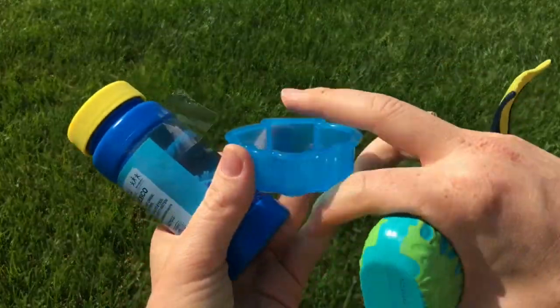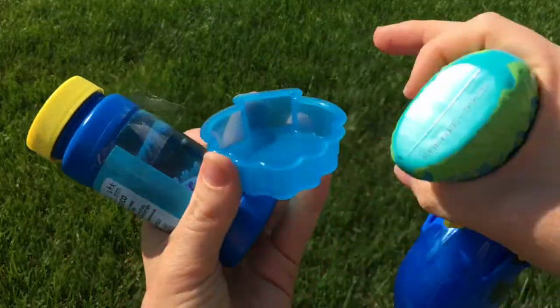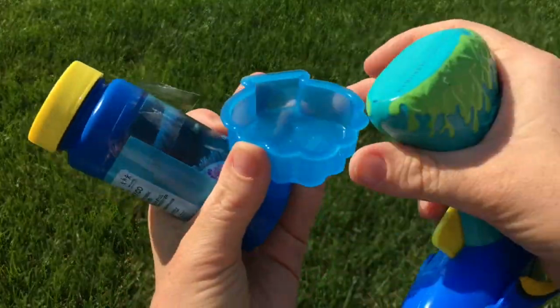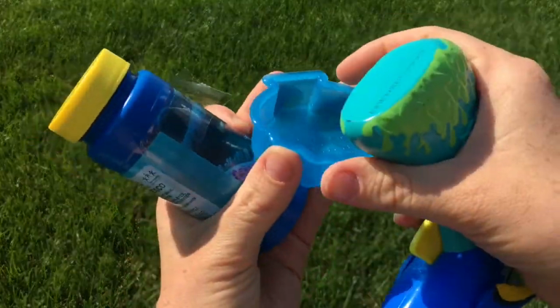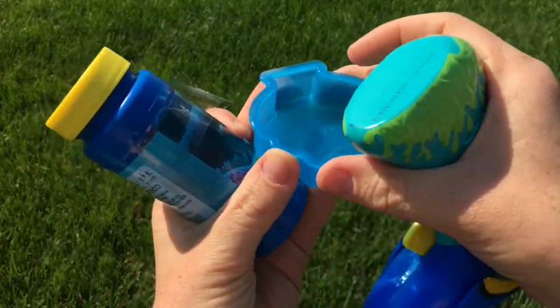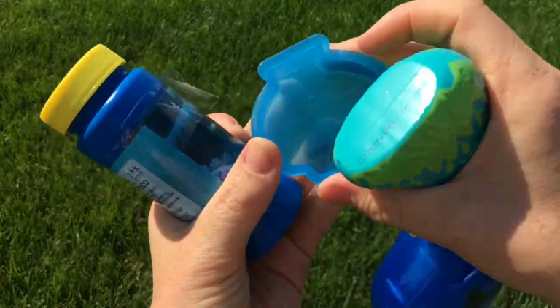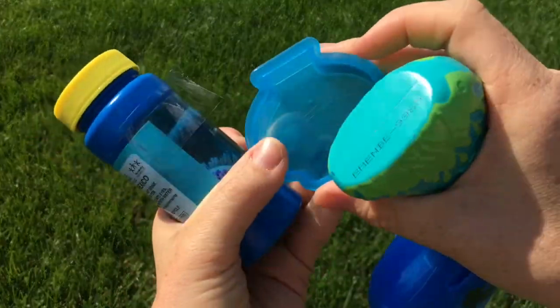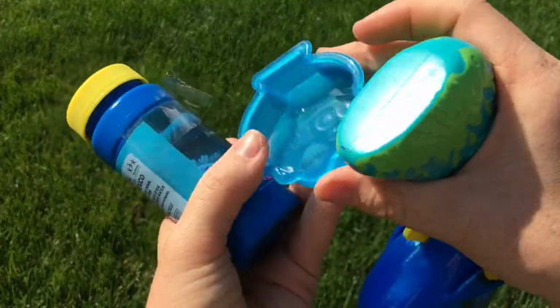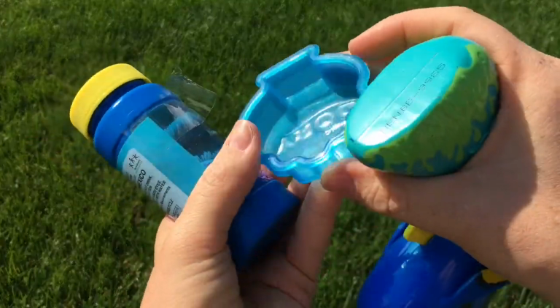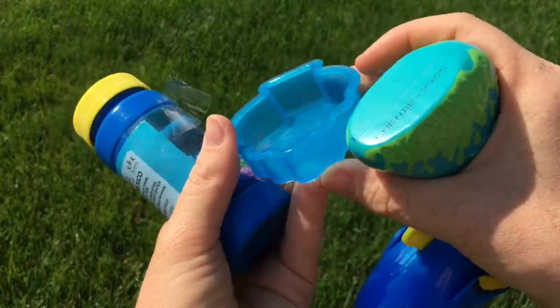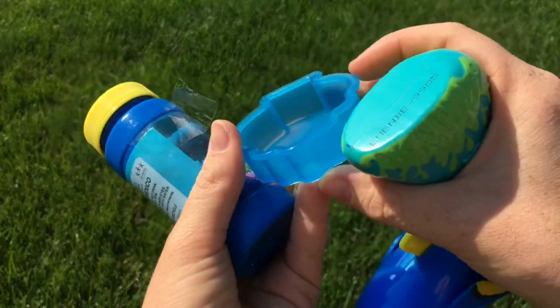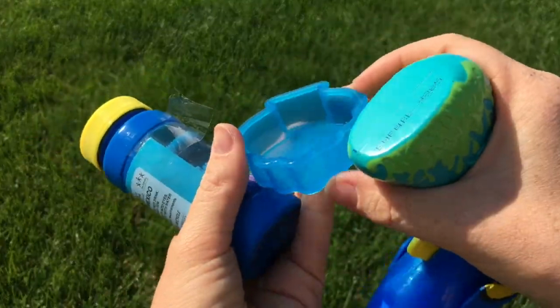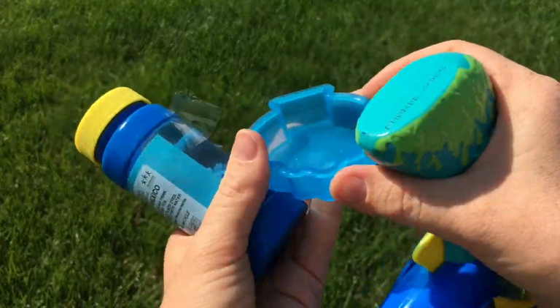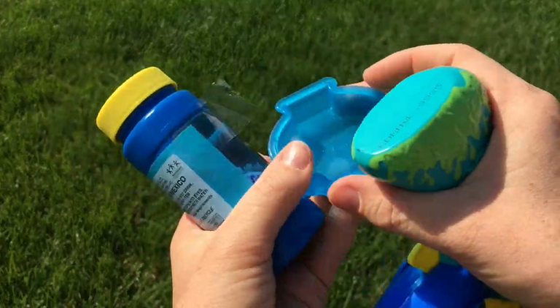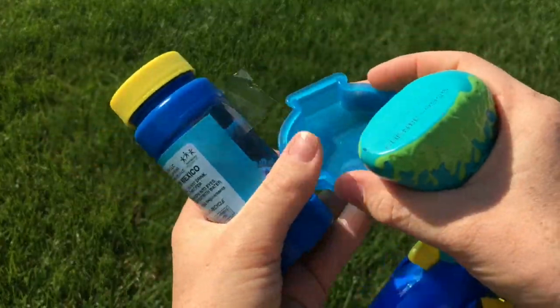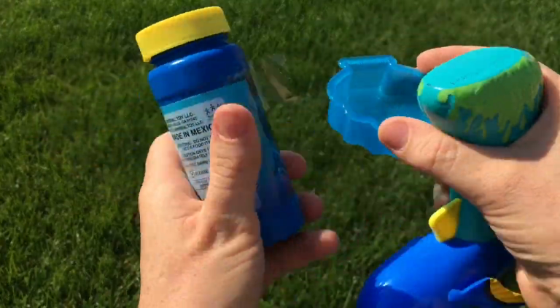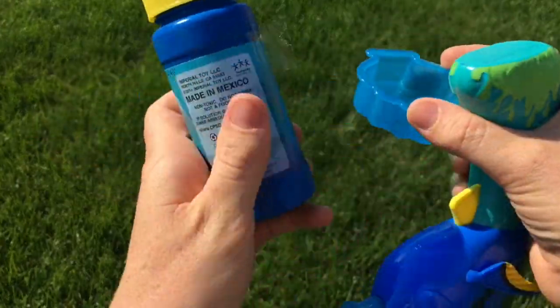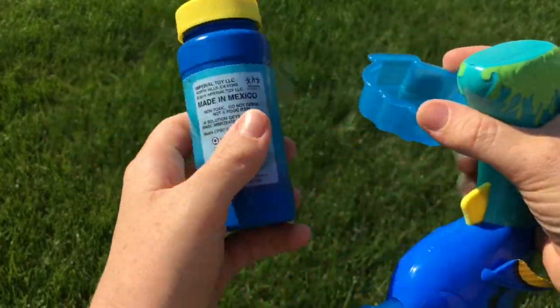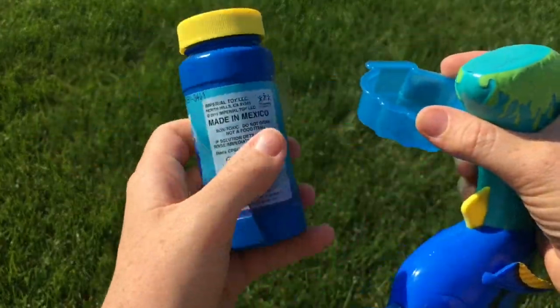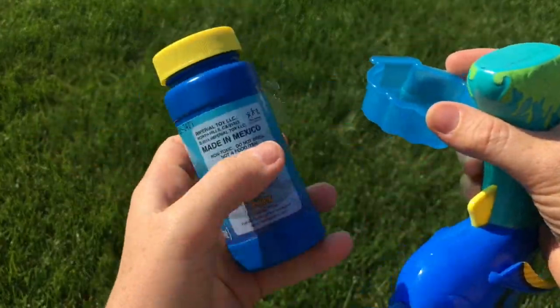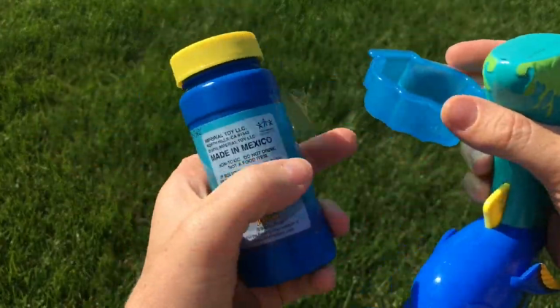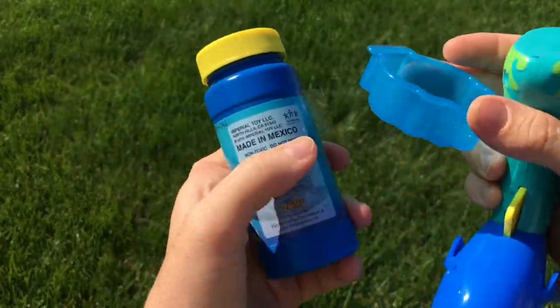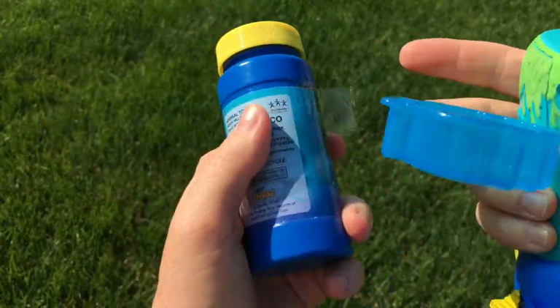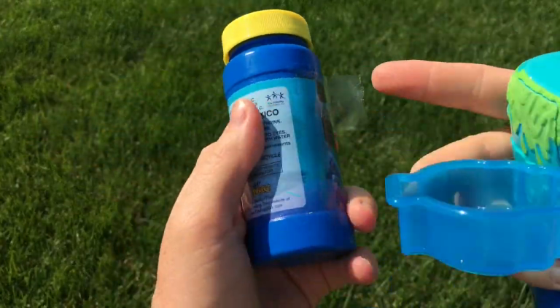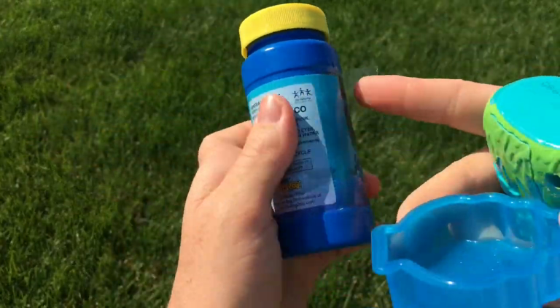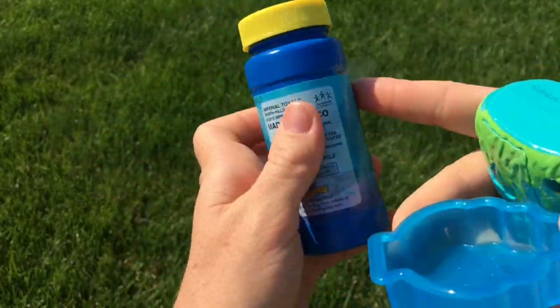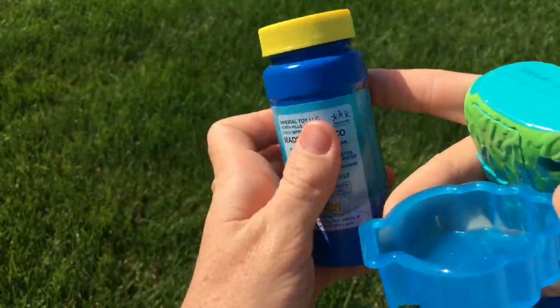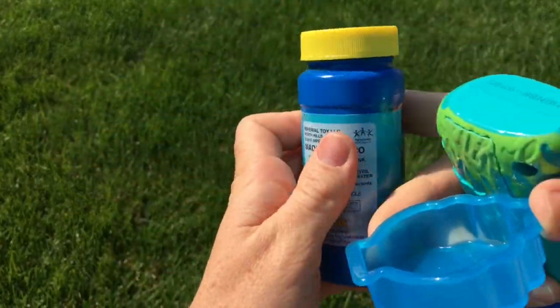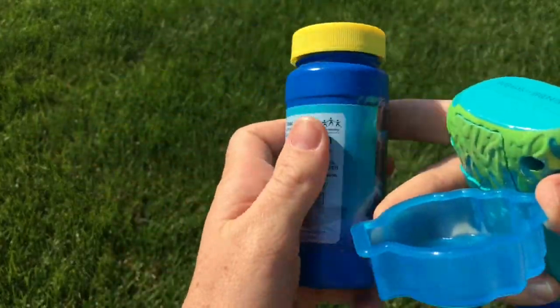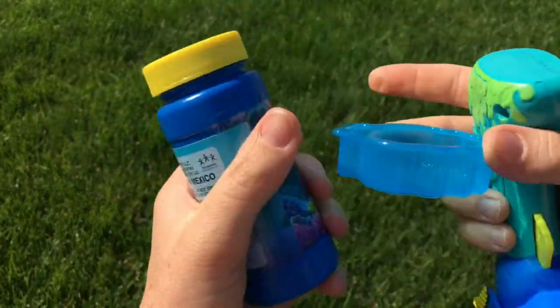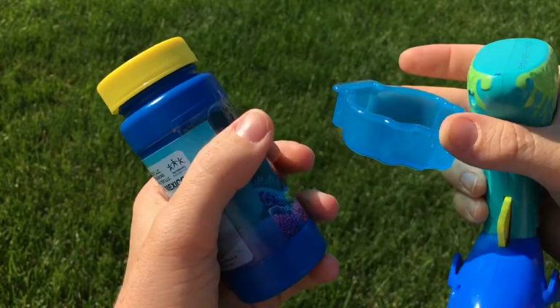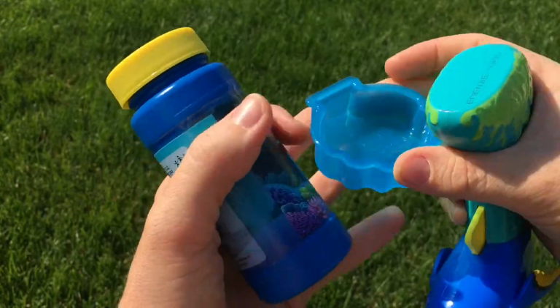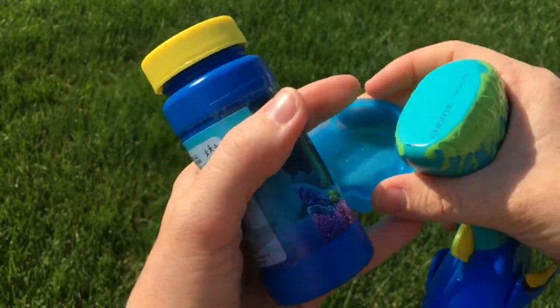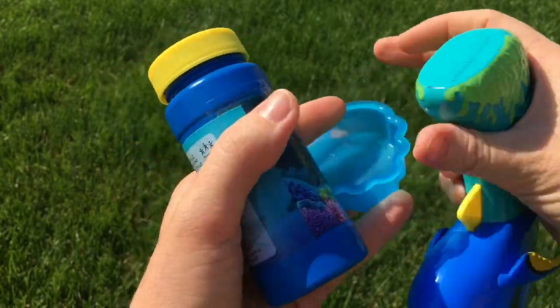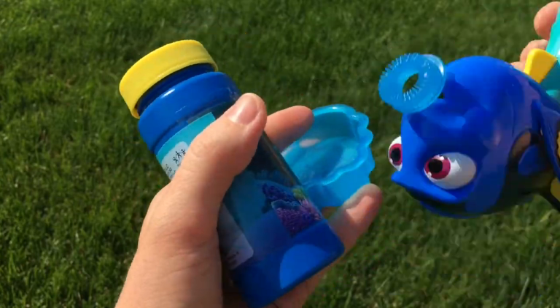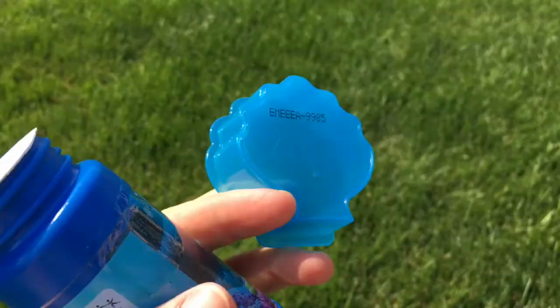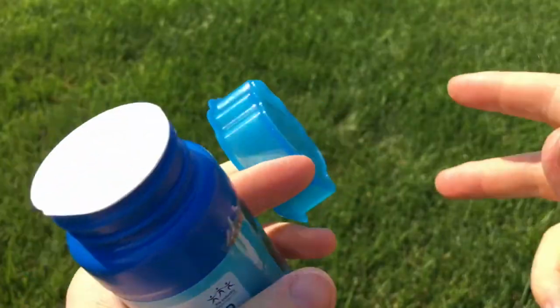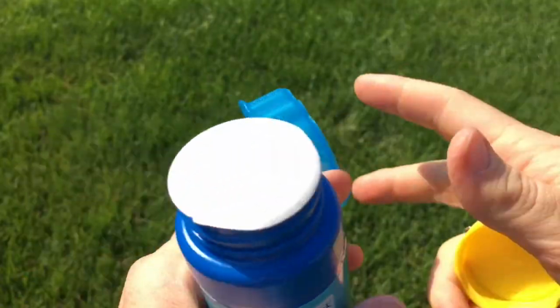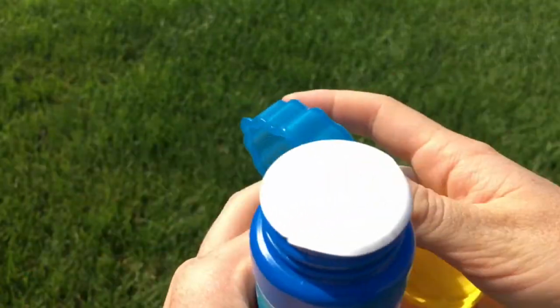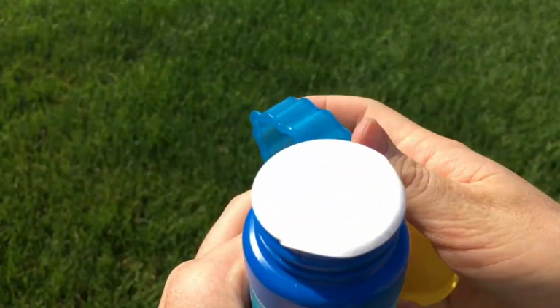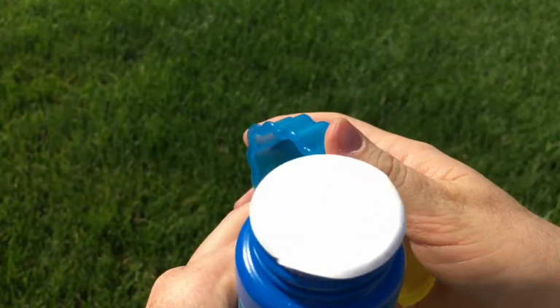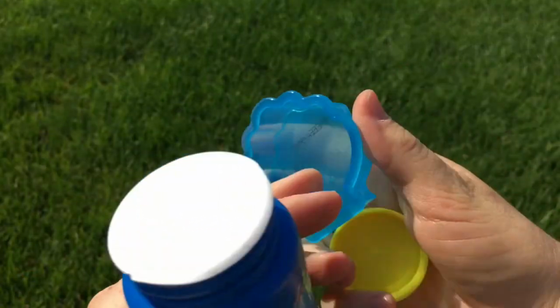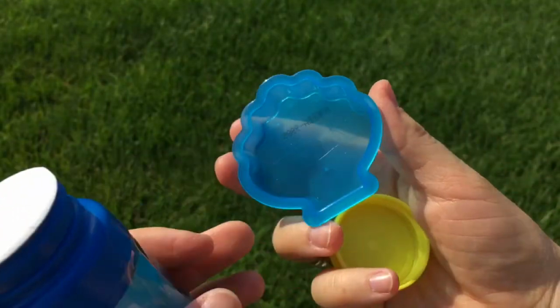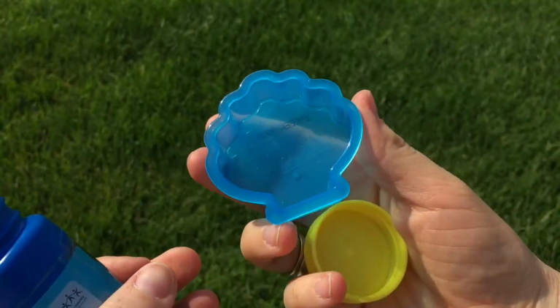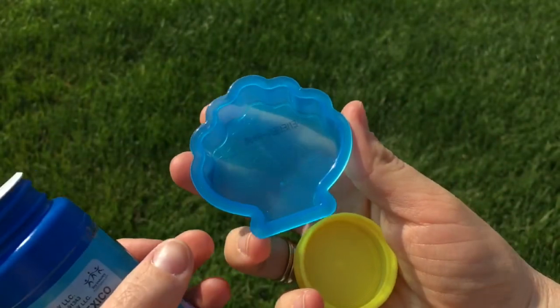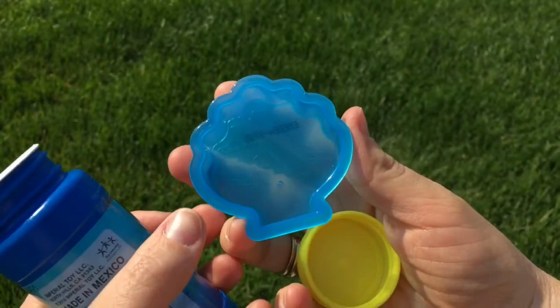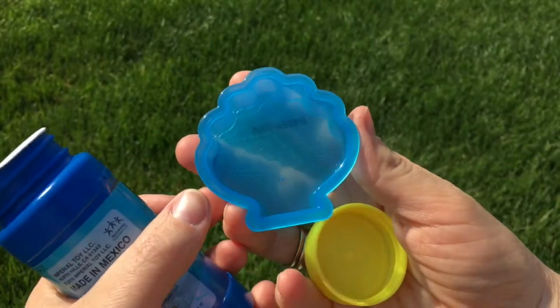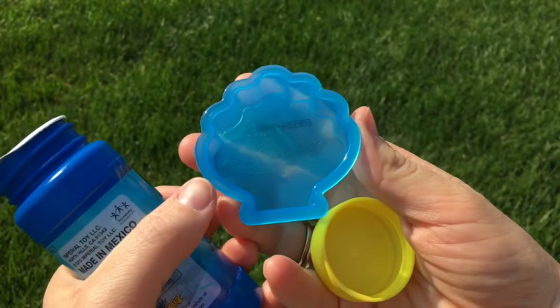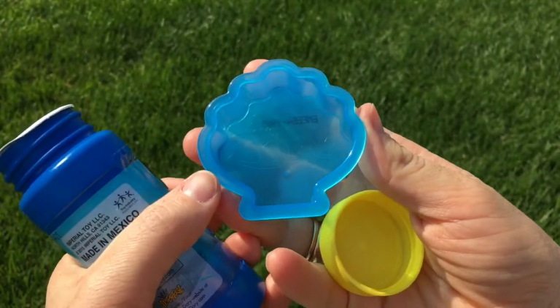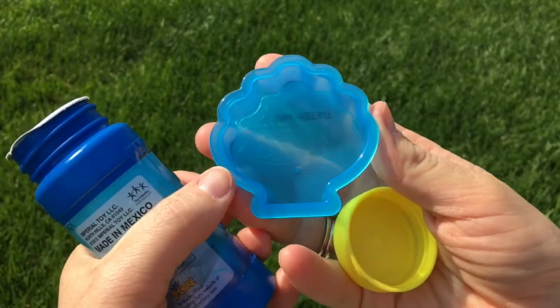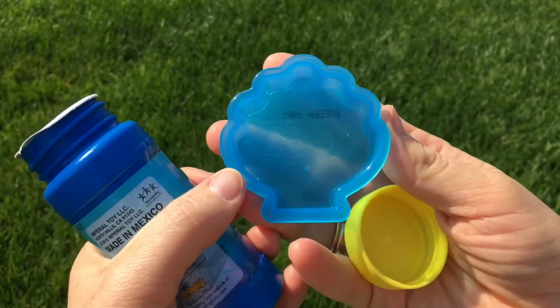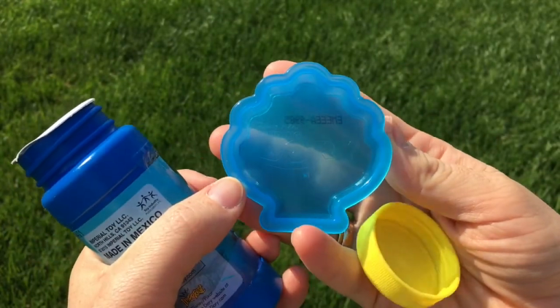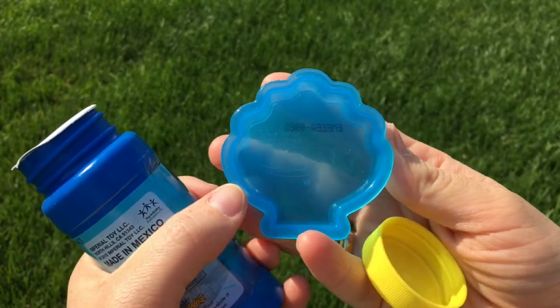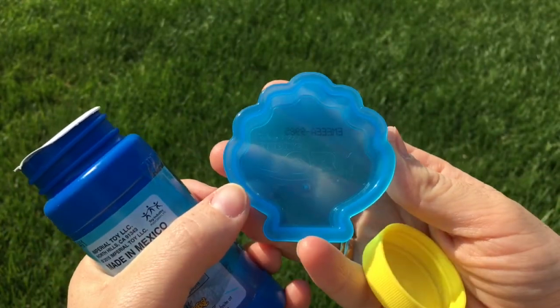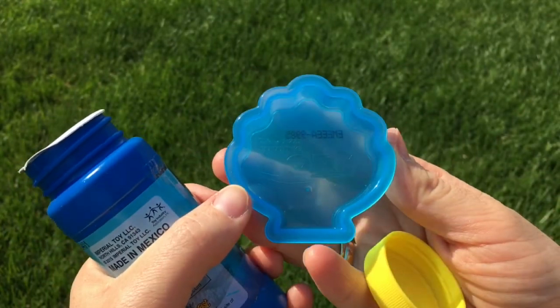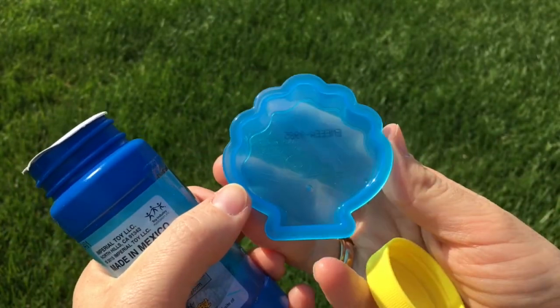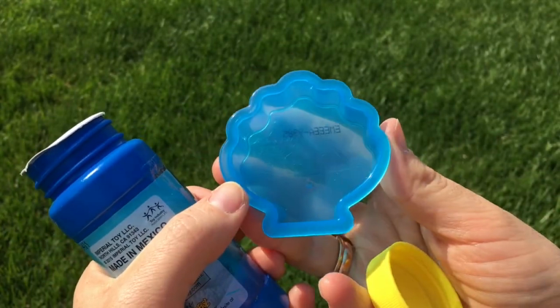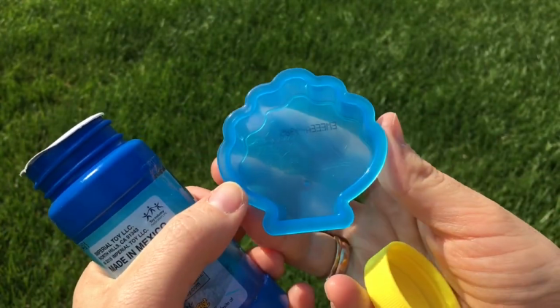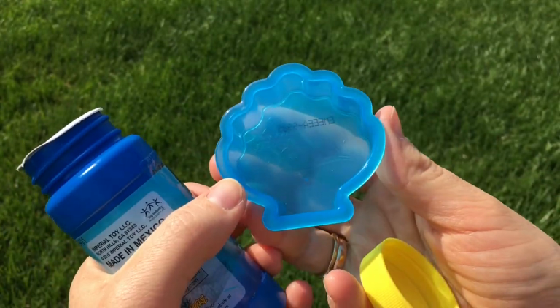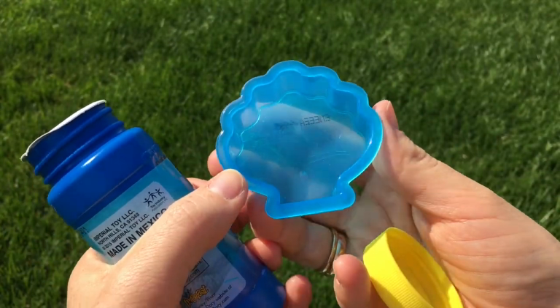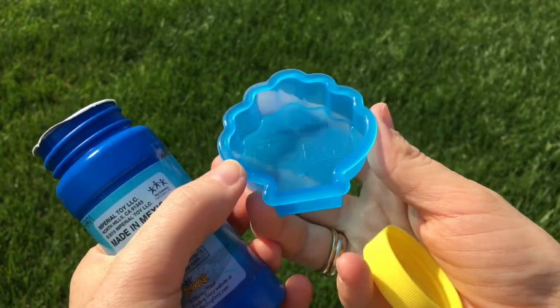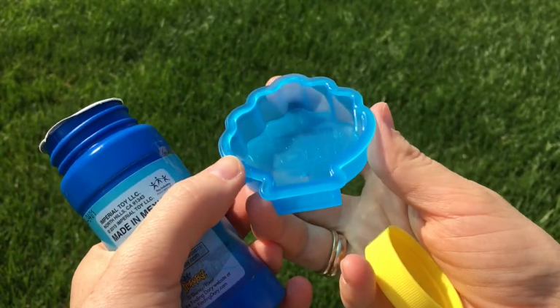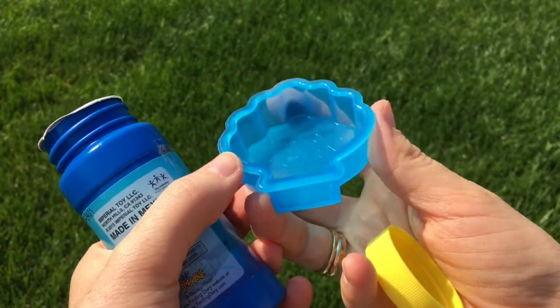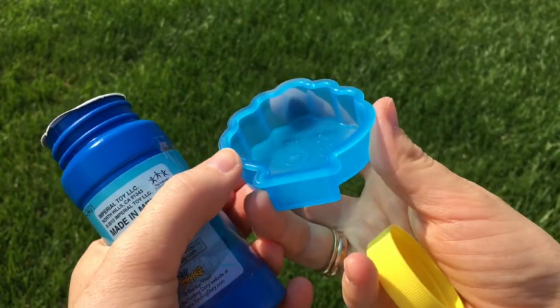So it comes with this little tray where we can pour the bubble solution. This is super cute. It's like a shell shape.